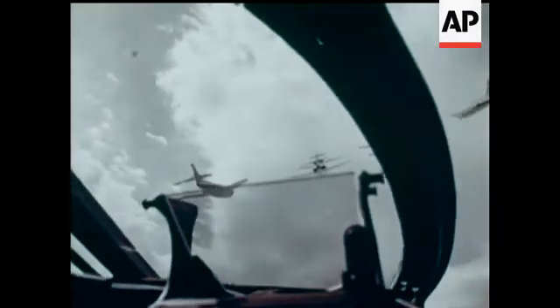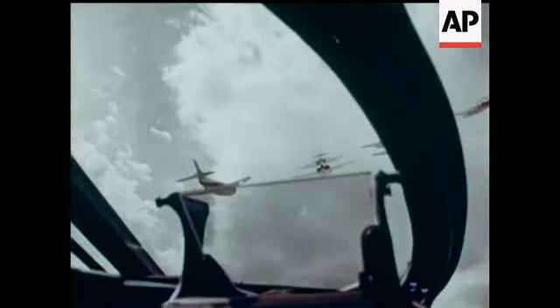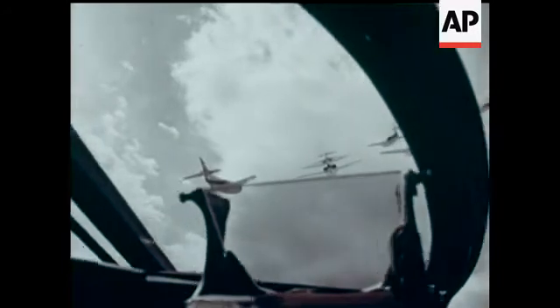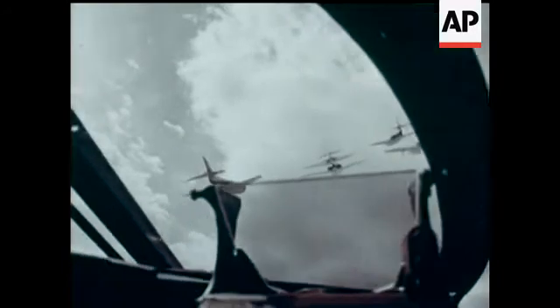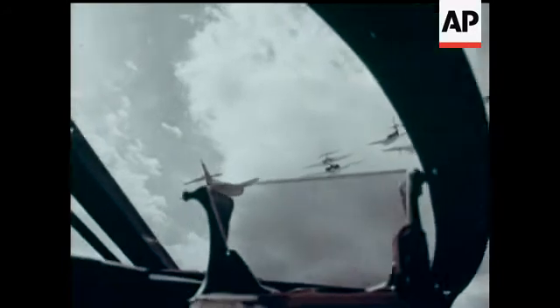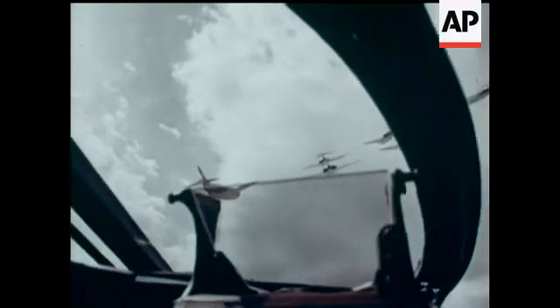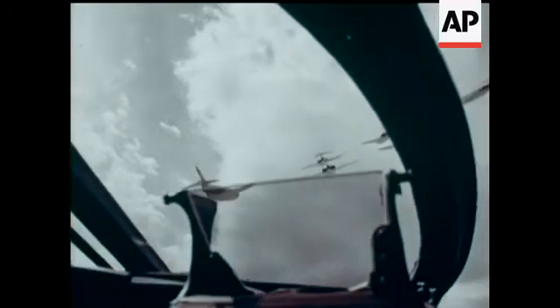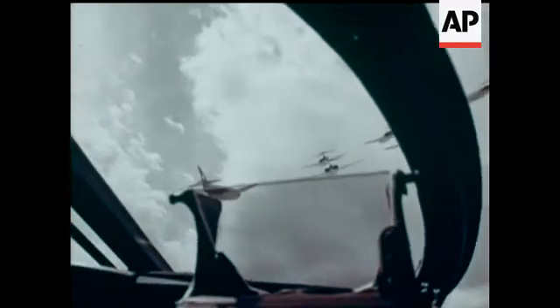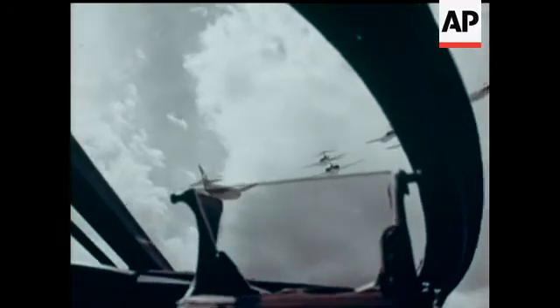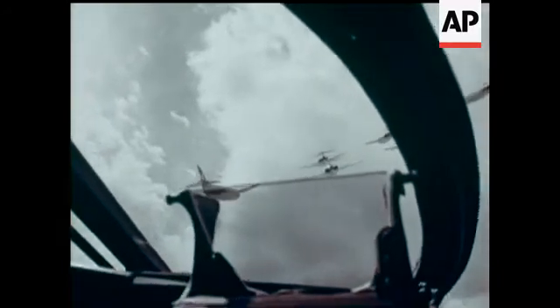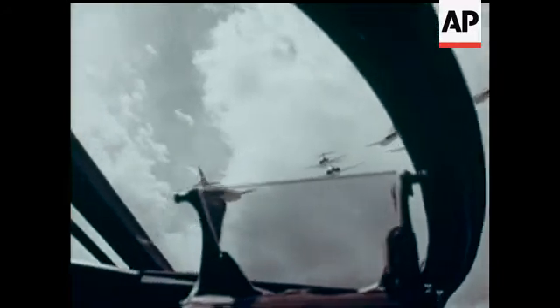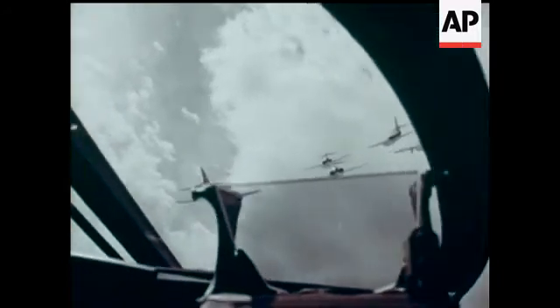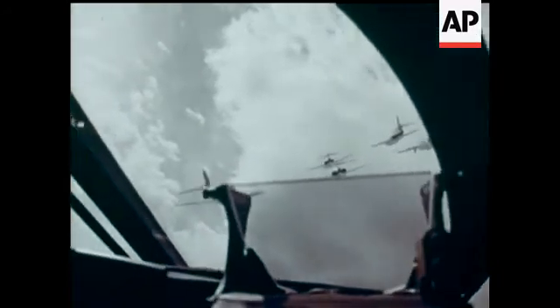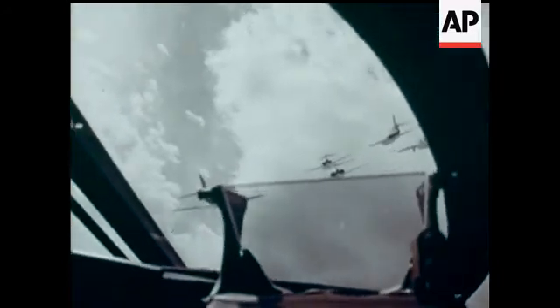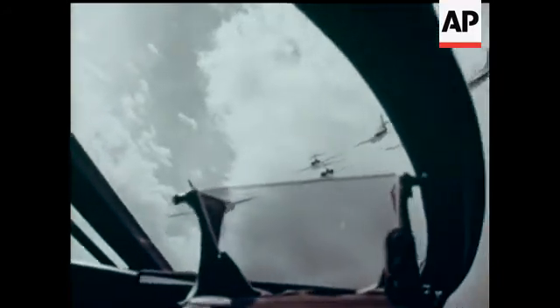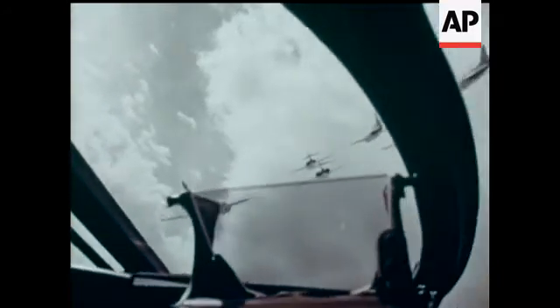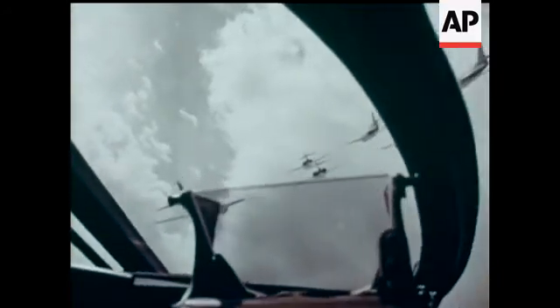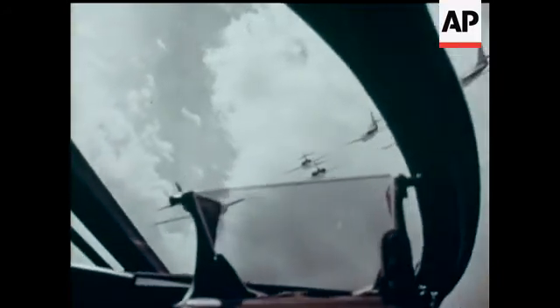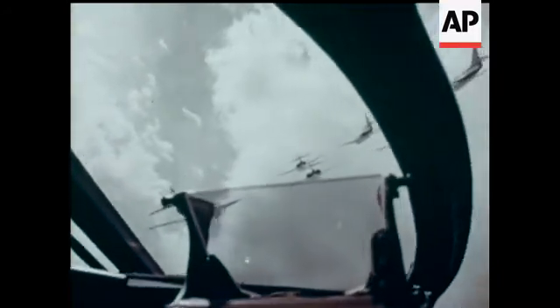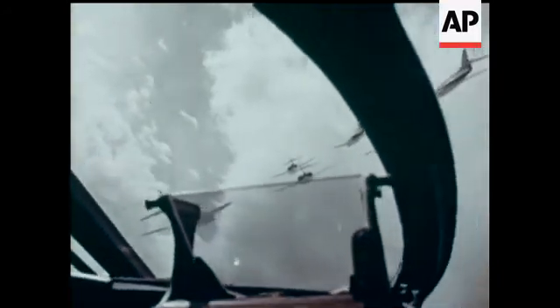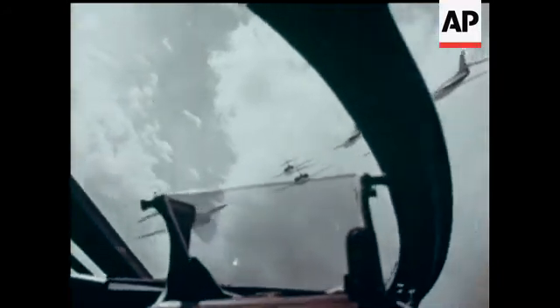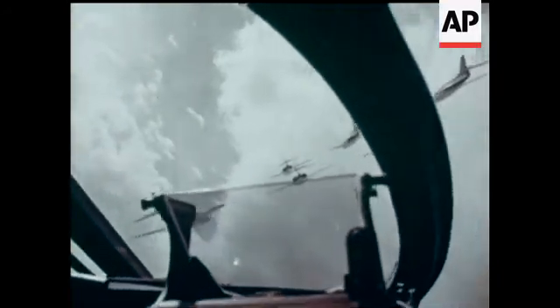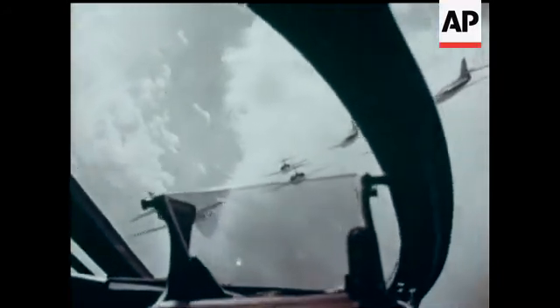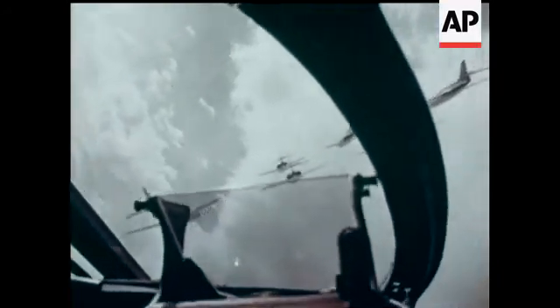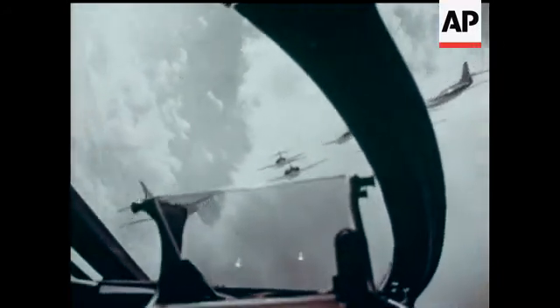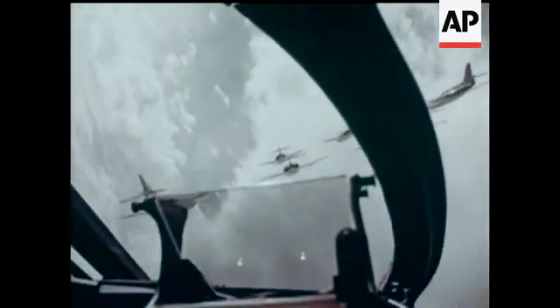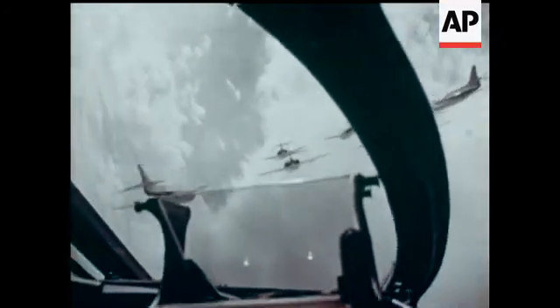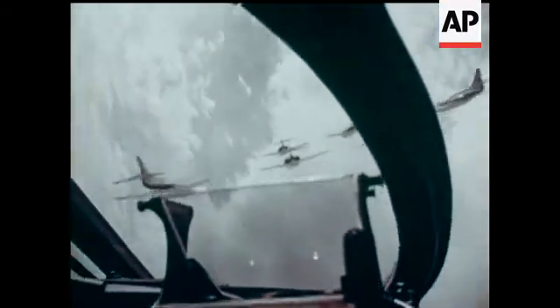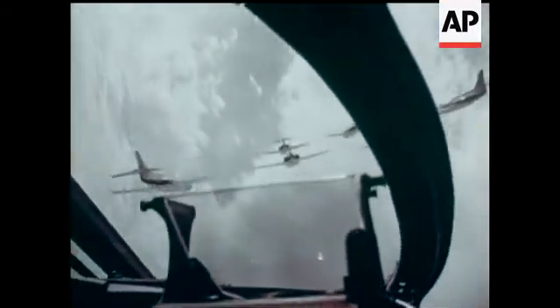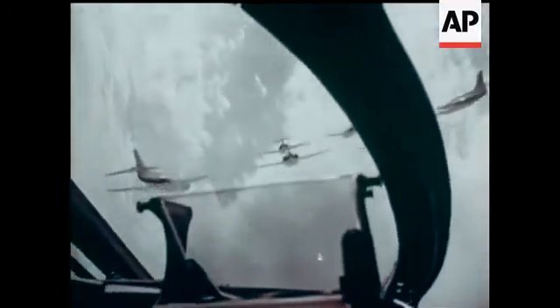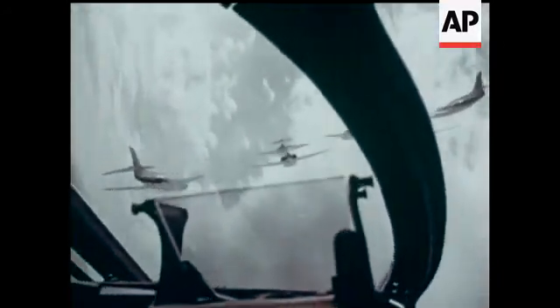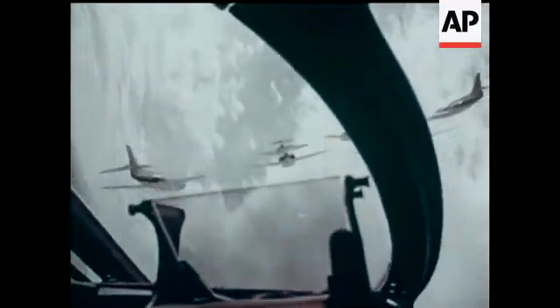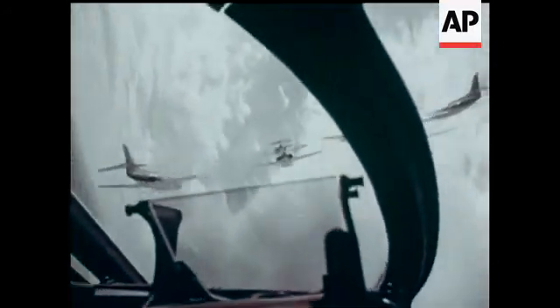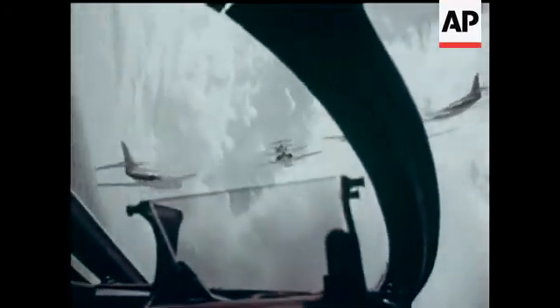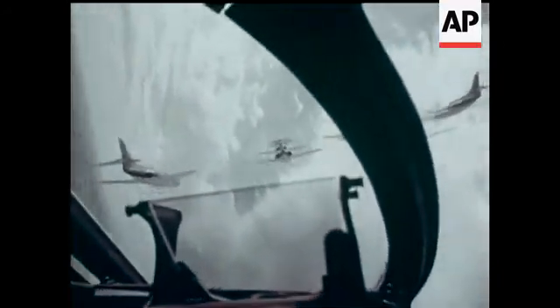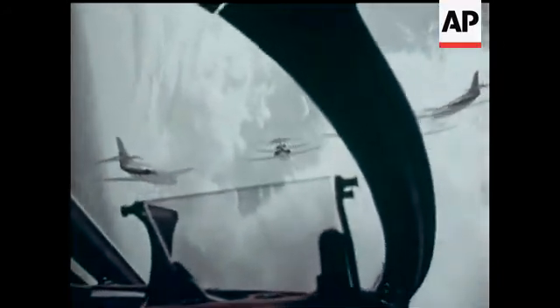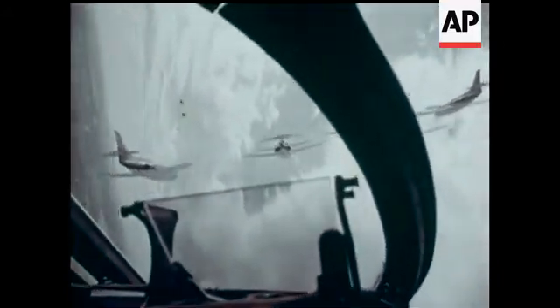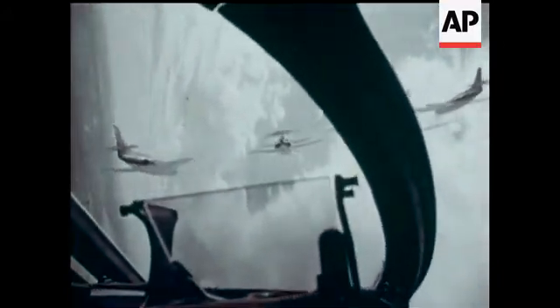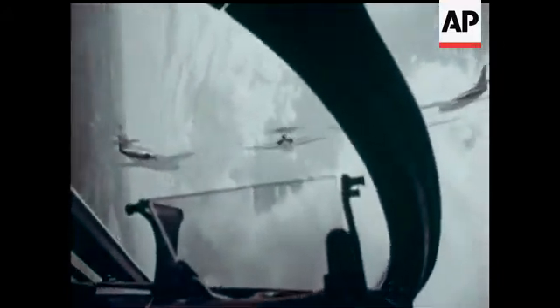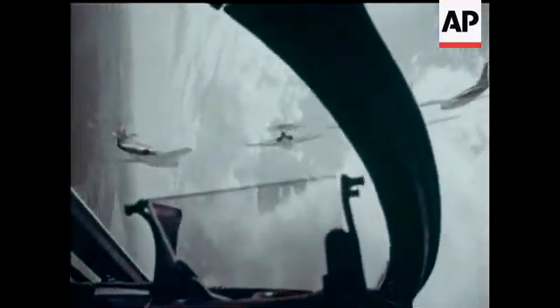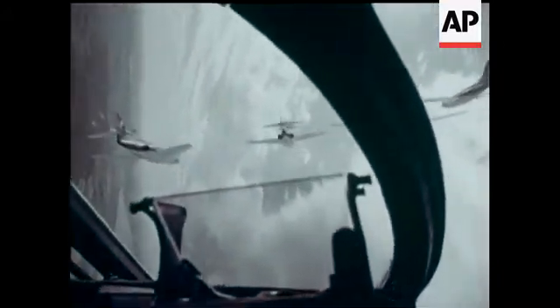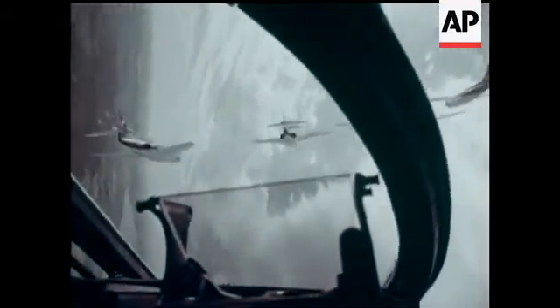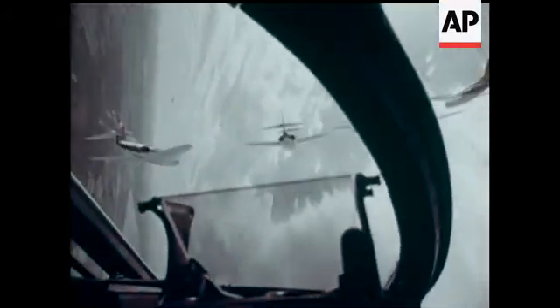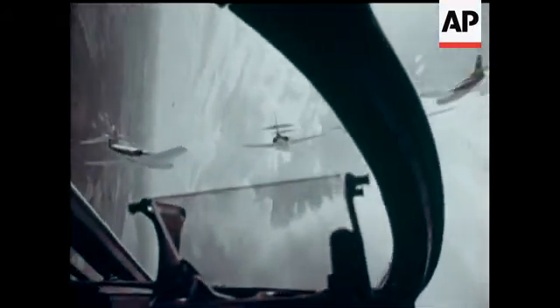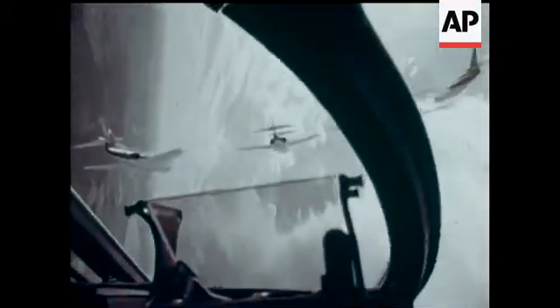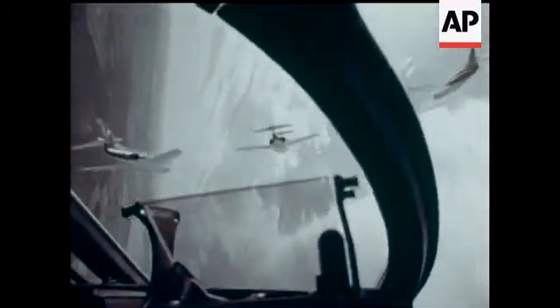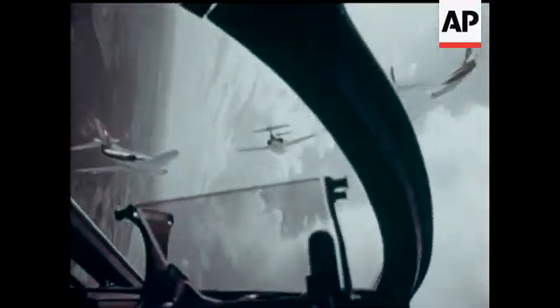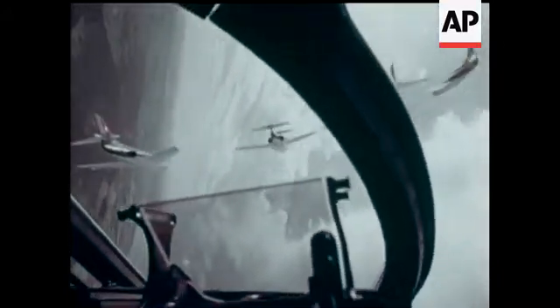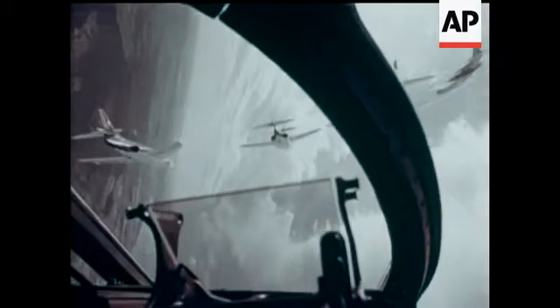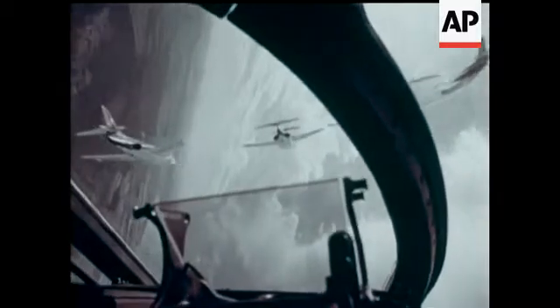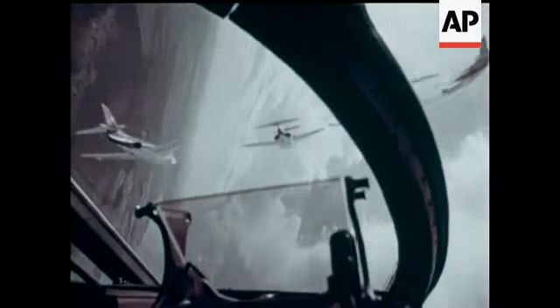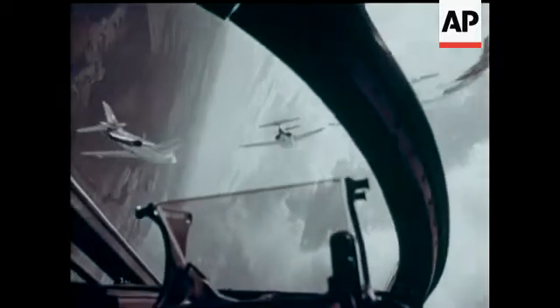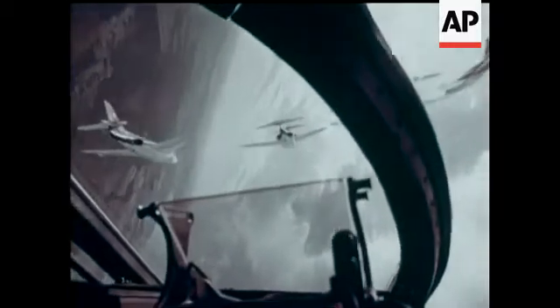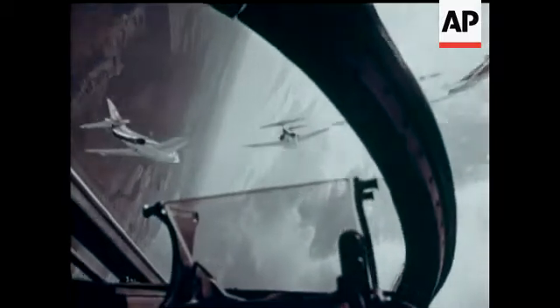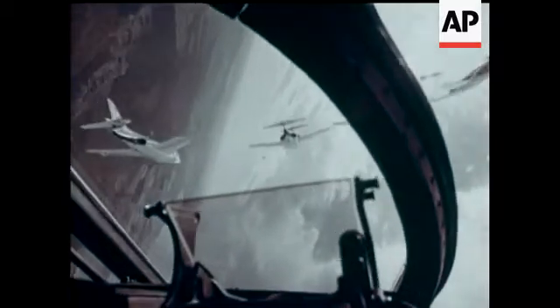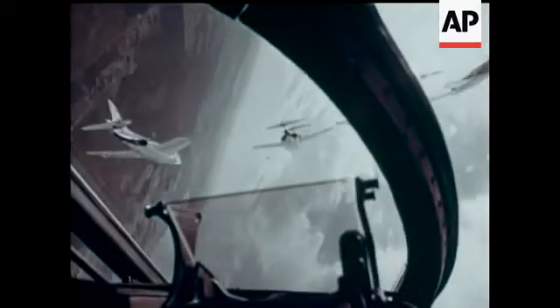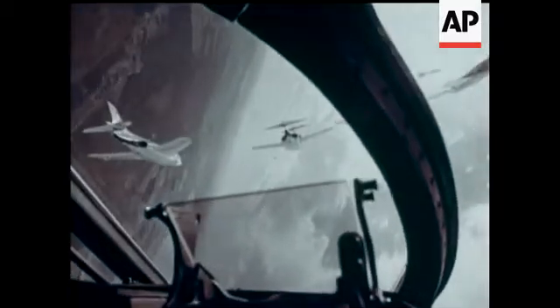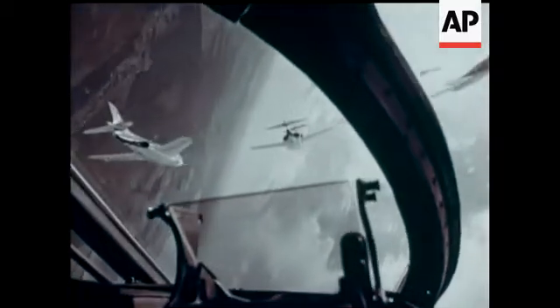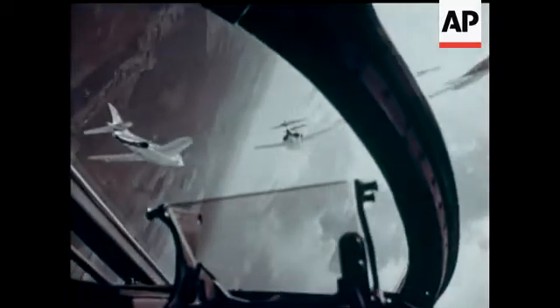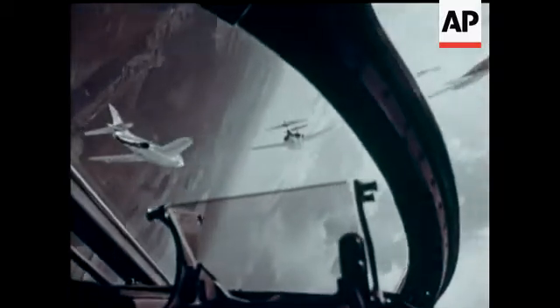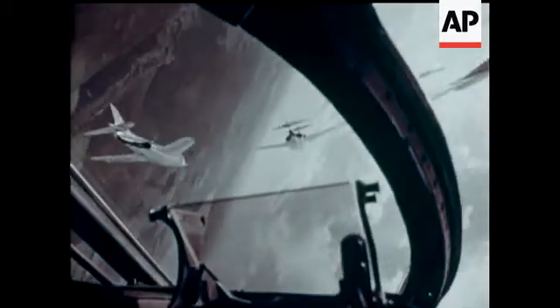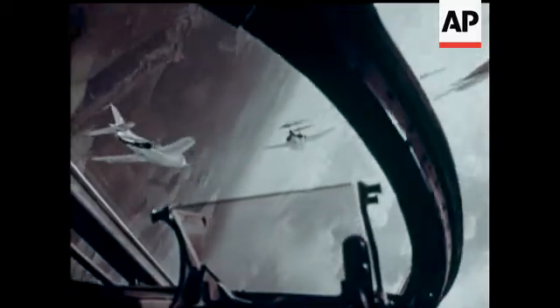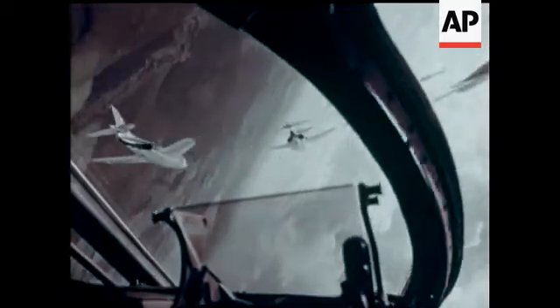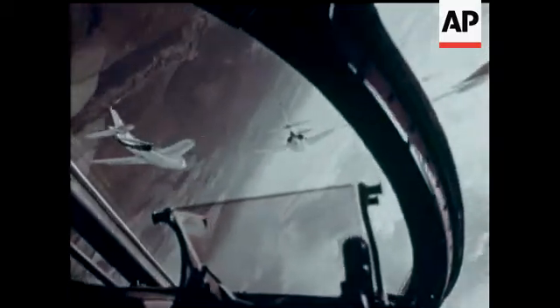A Royal Navy contribution to this great show is formation flying by No. 800 Squadron of Scimitar Strike Fighters.